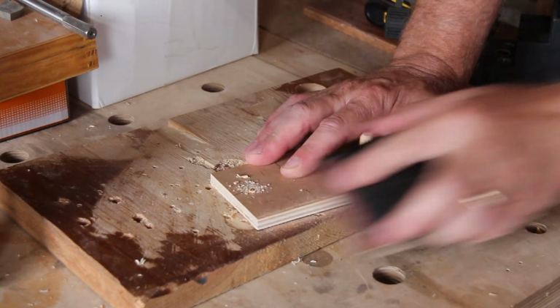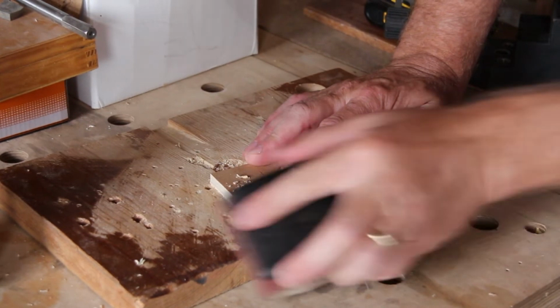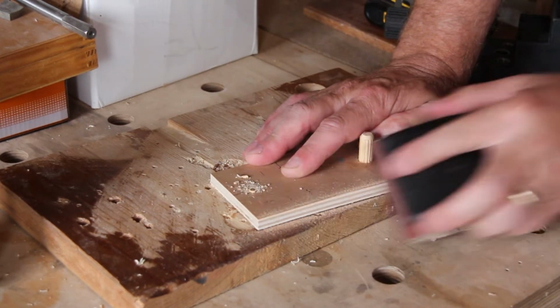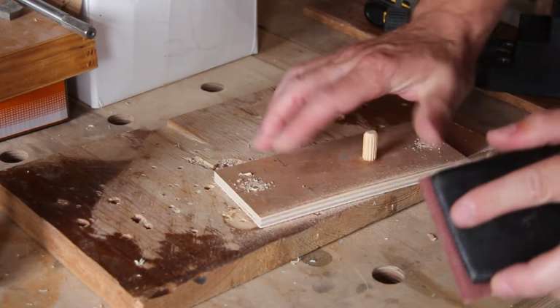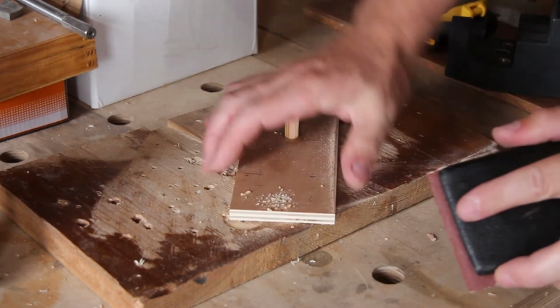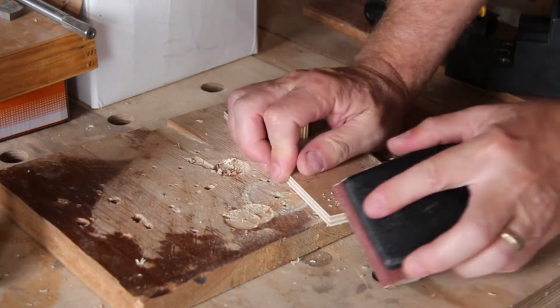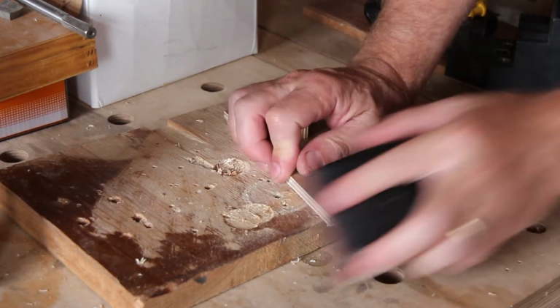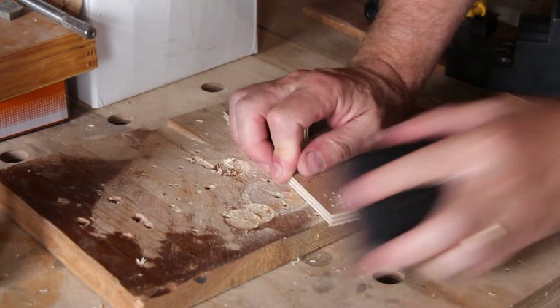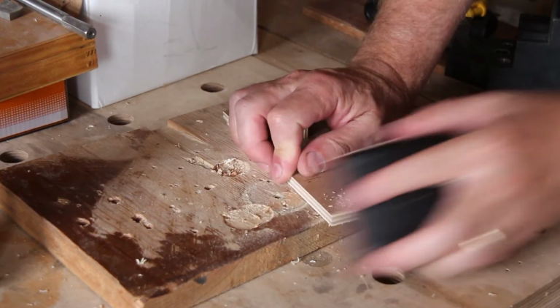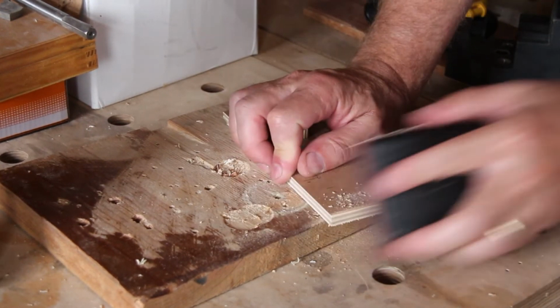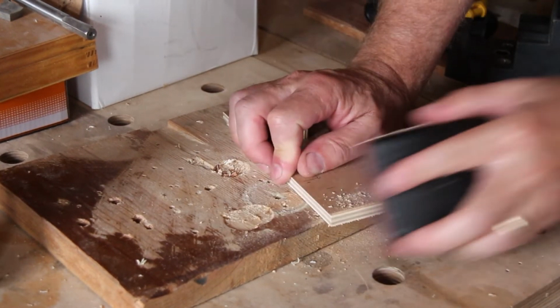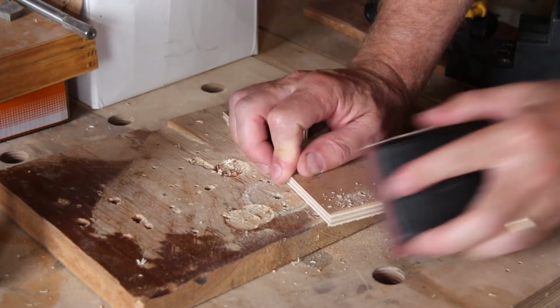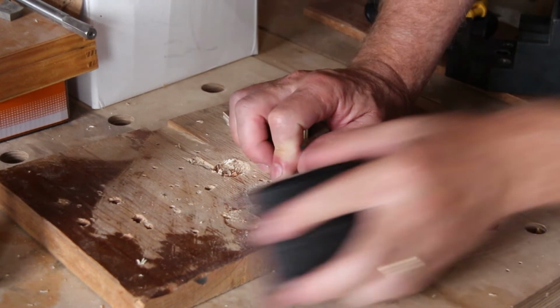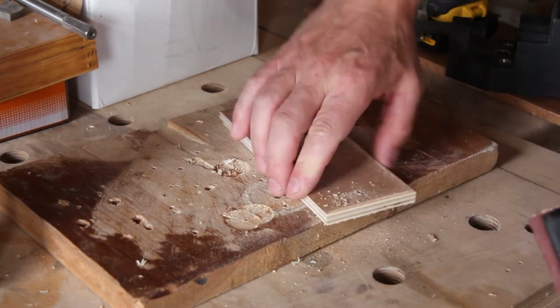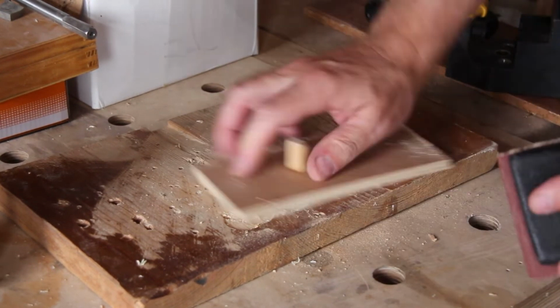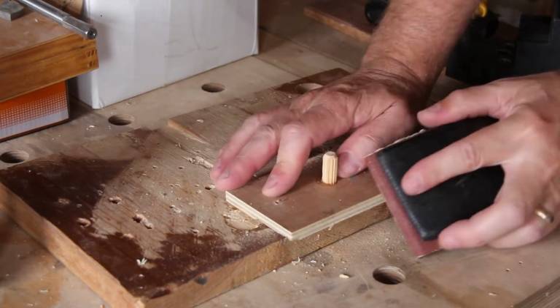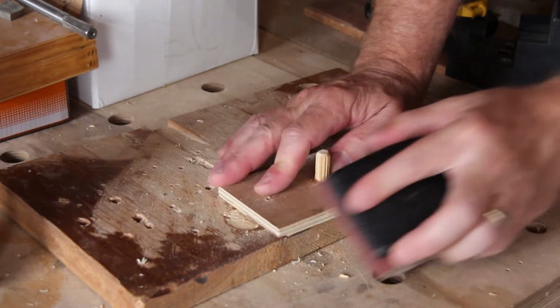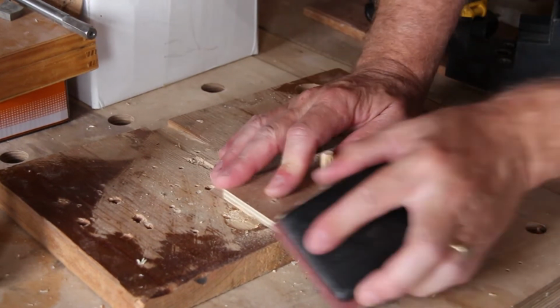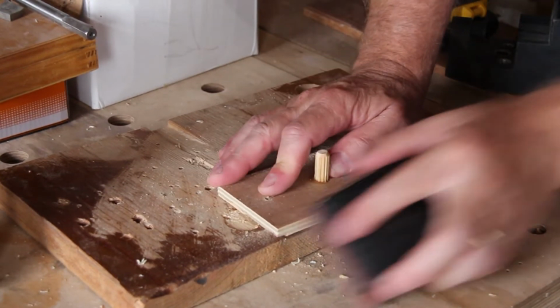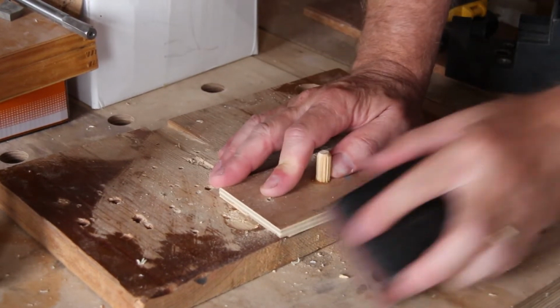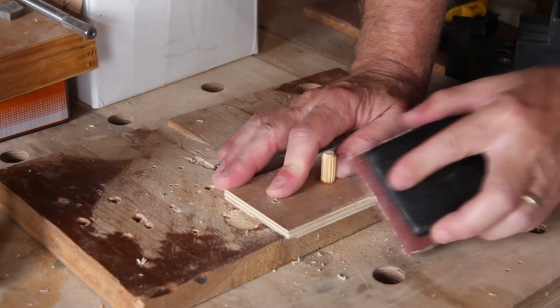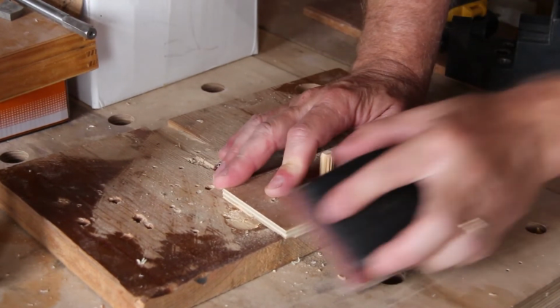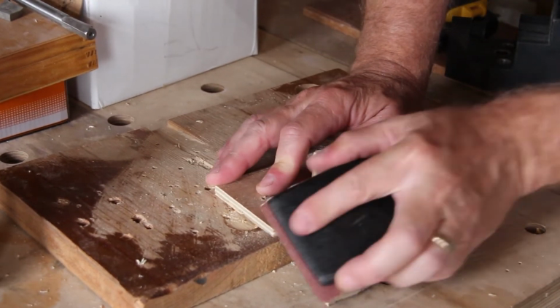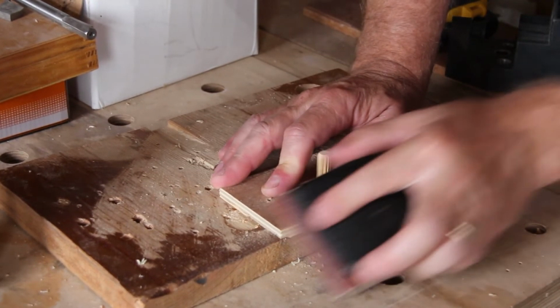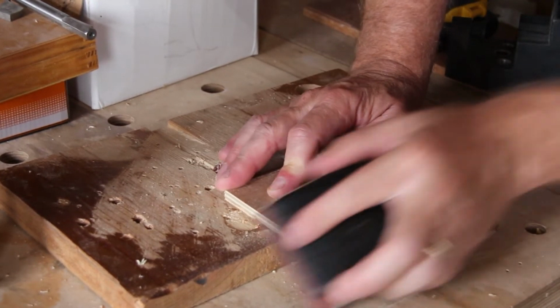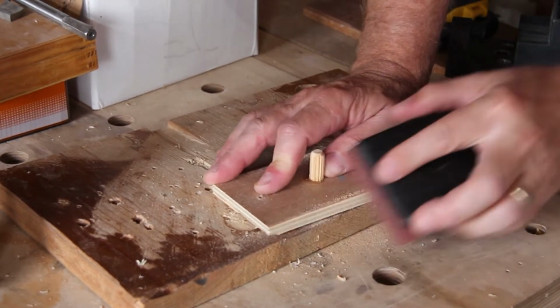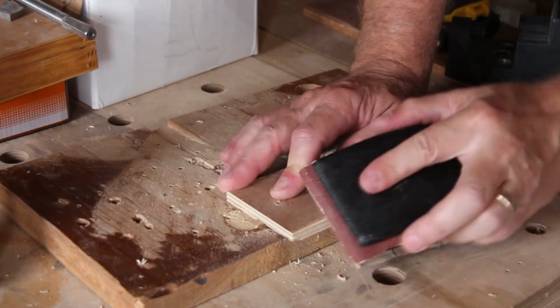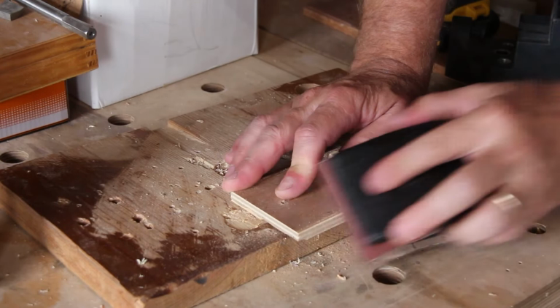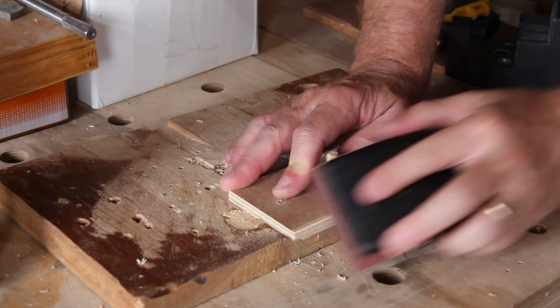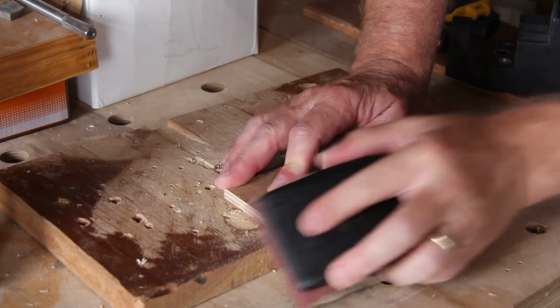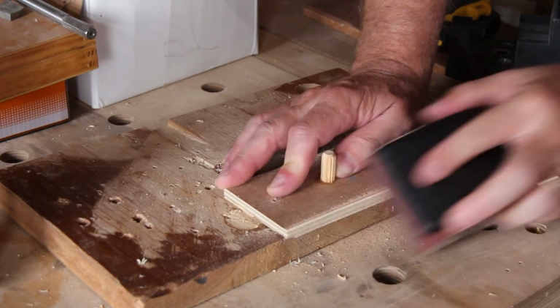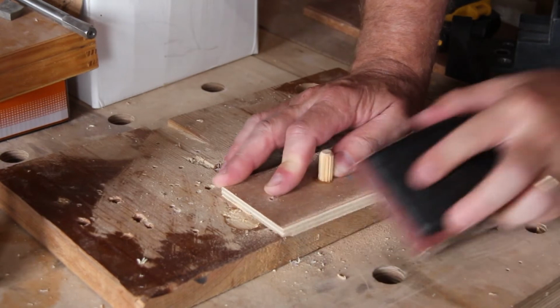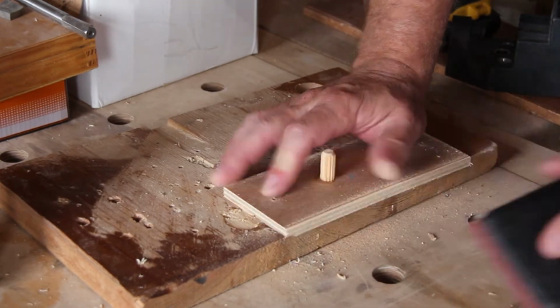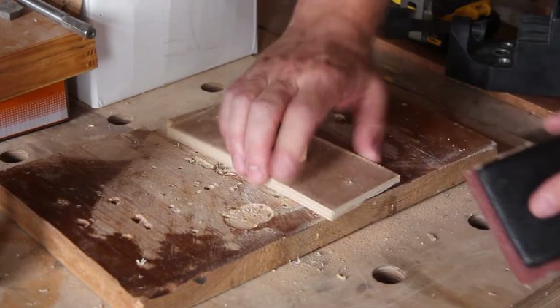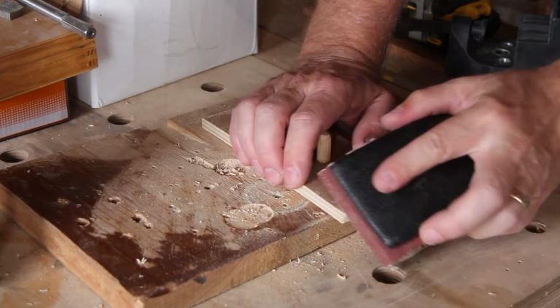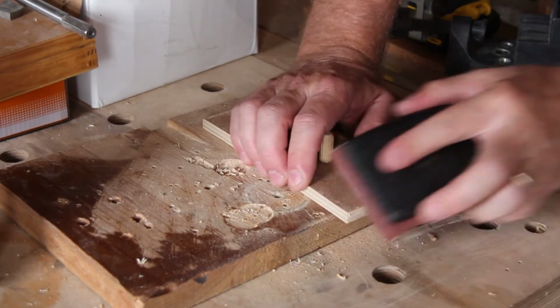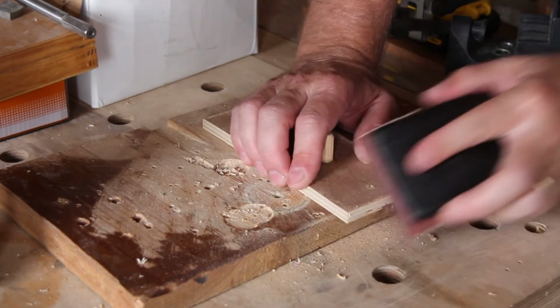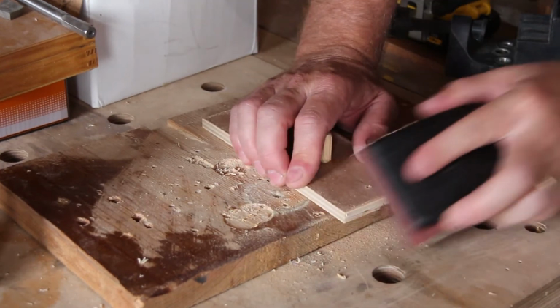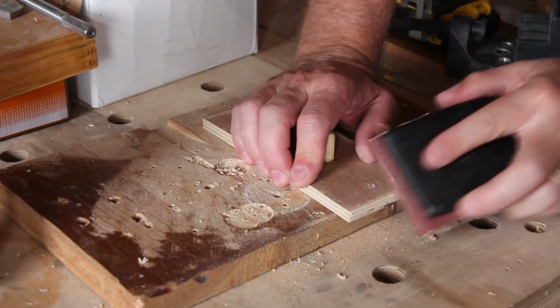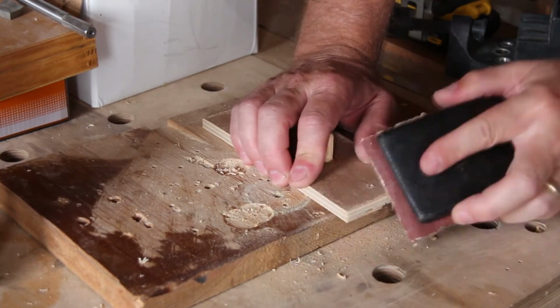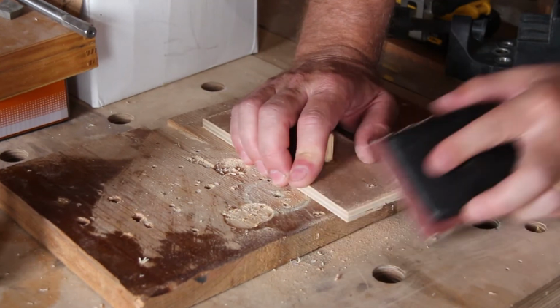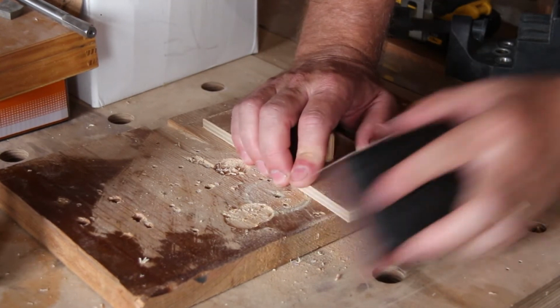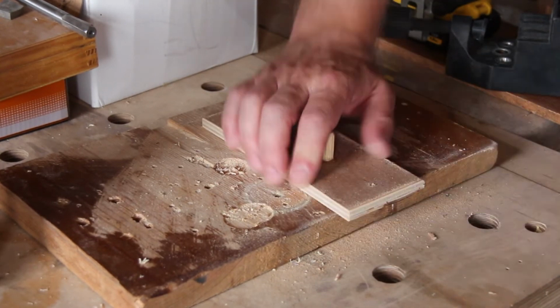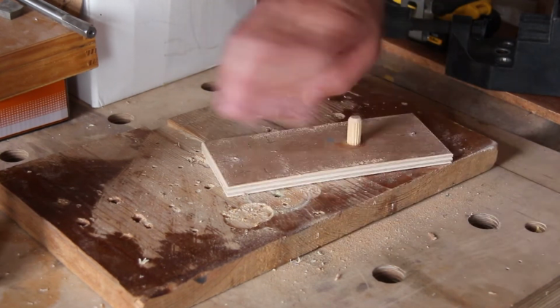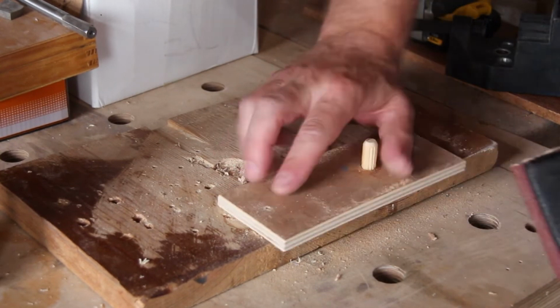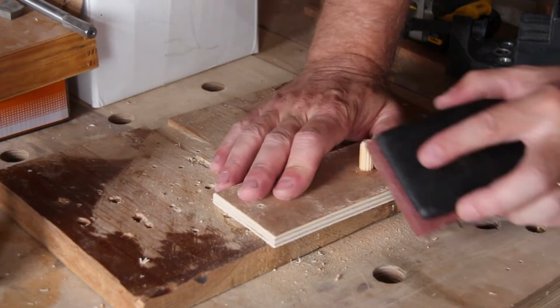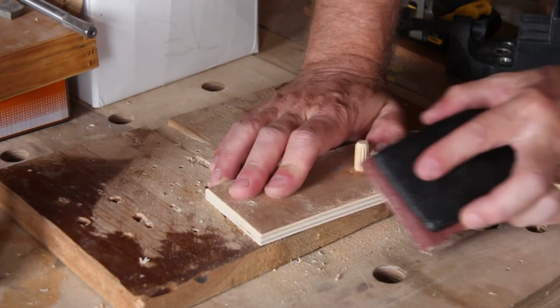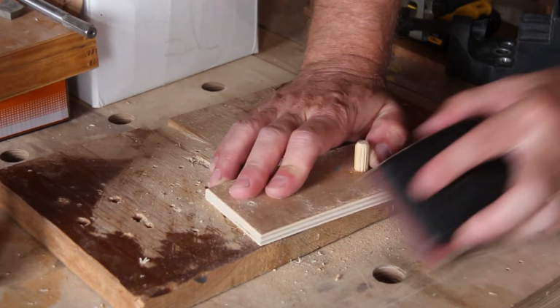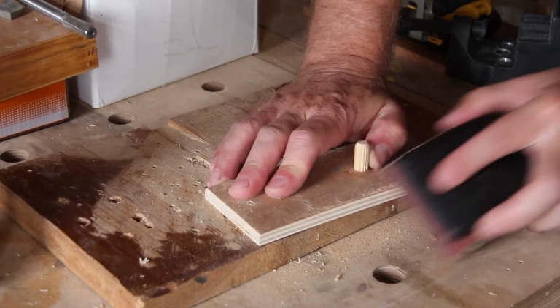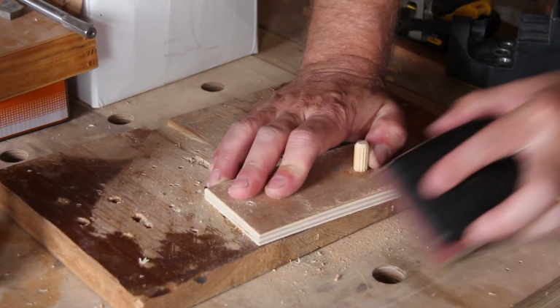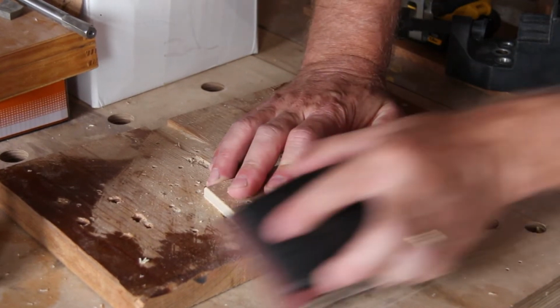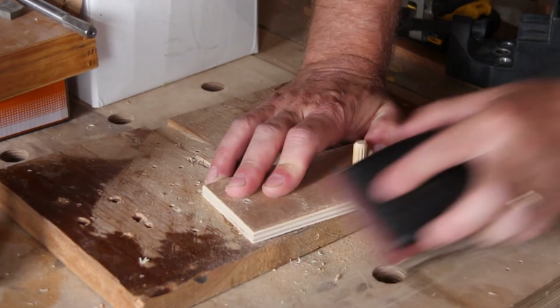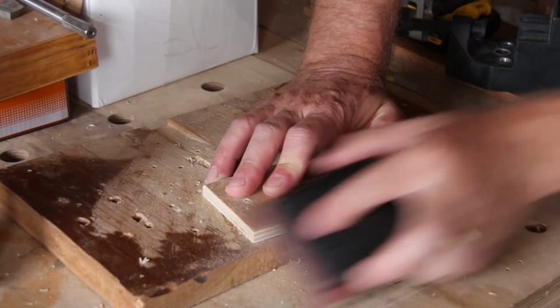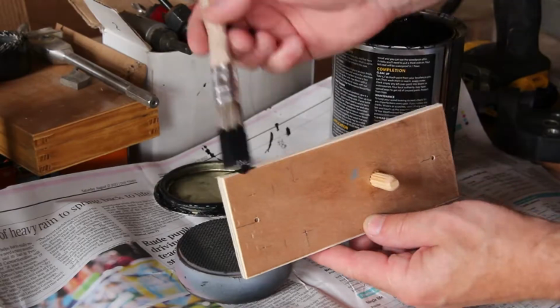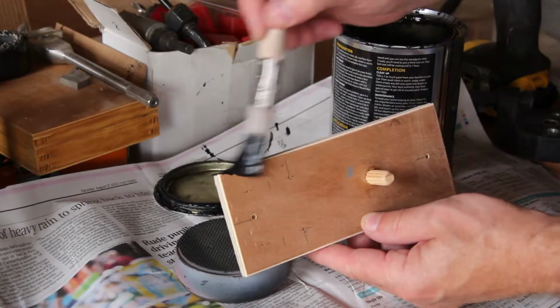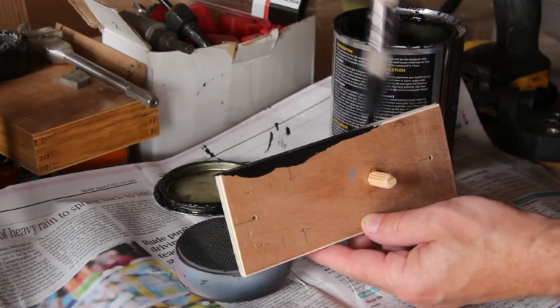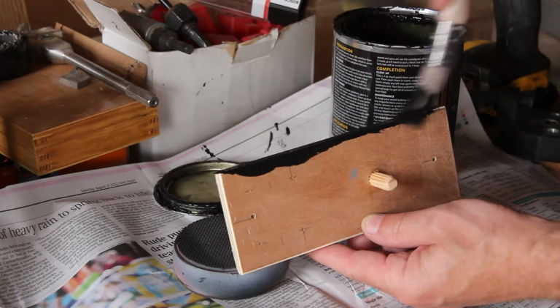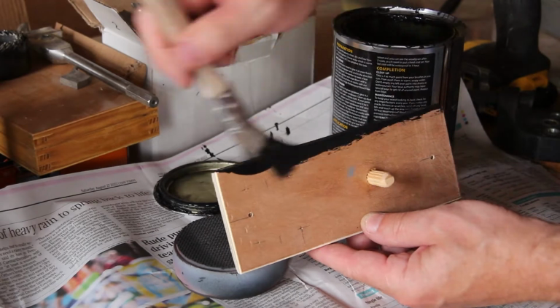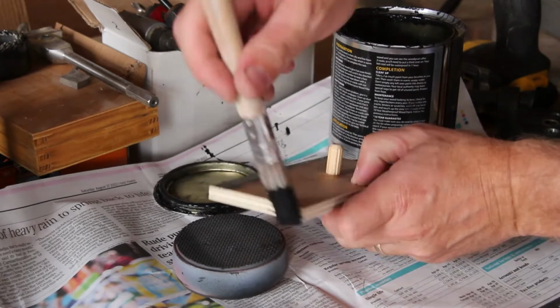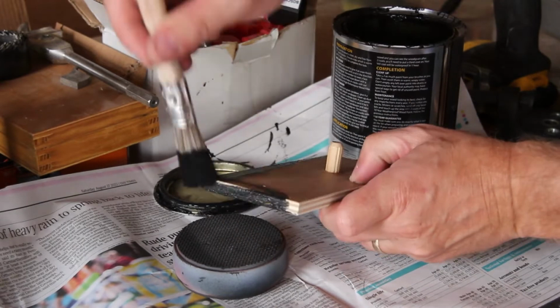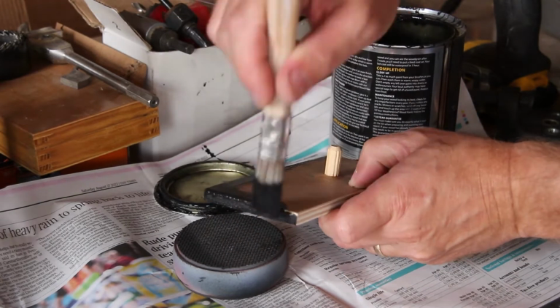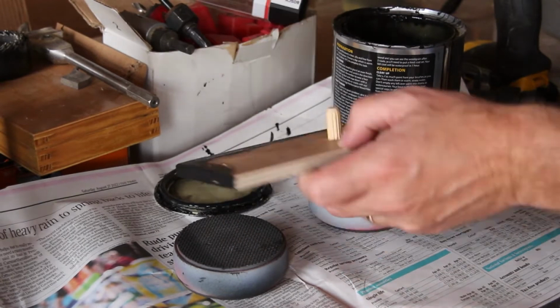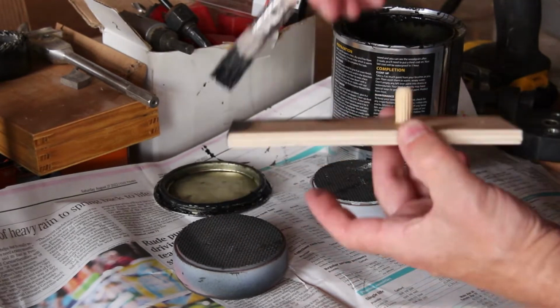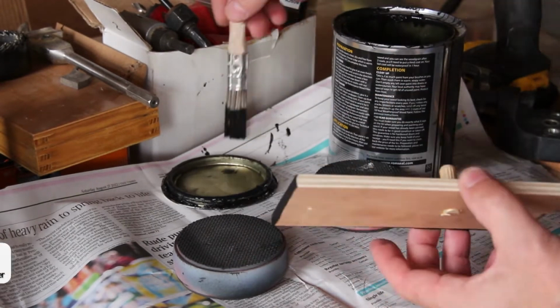All that's left is a little bit of sanding and a quick coat of paint.